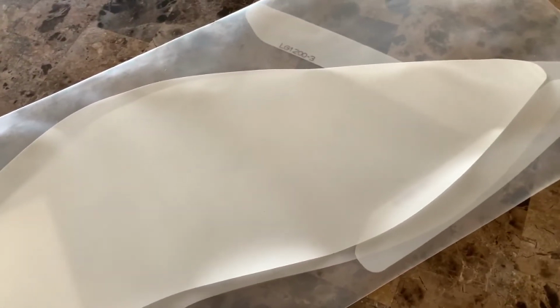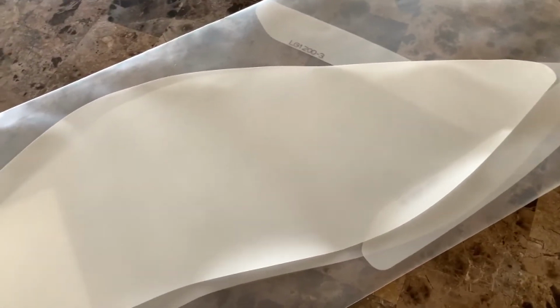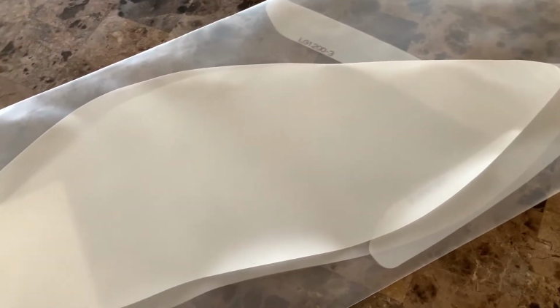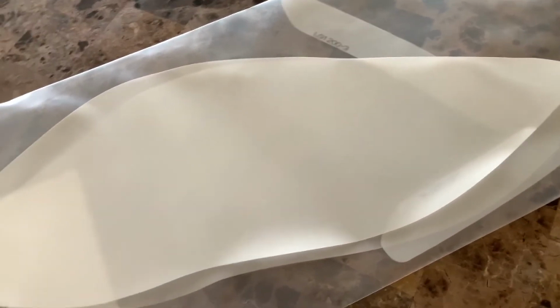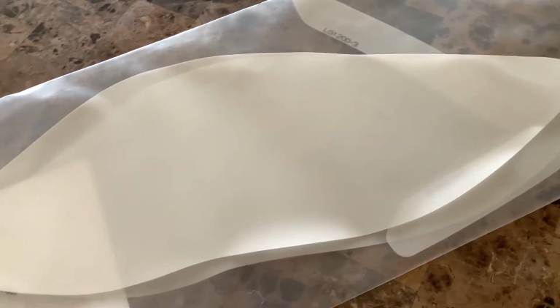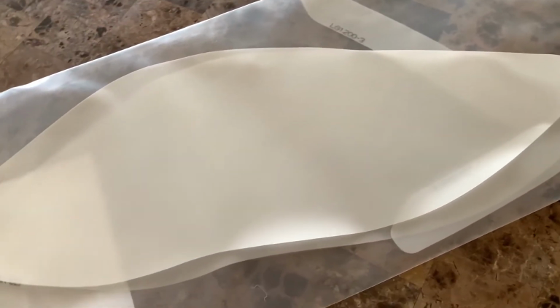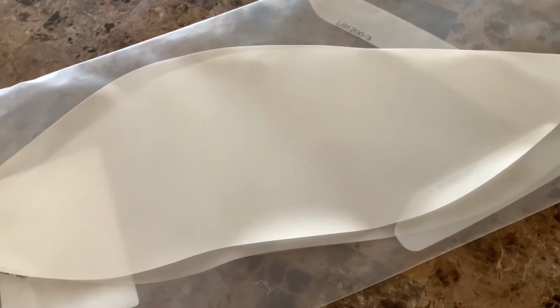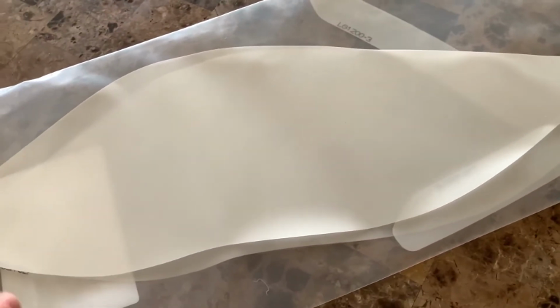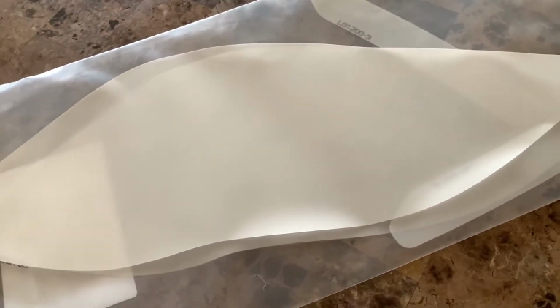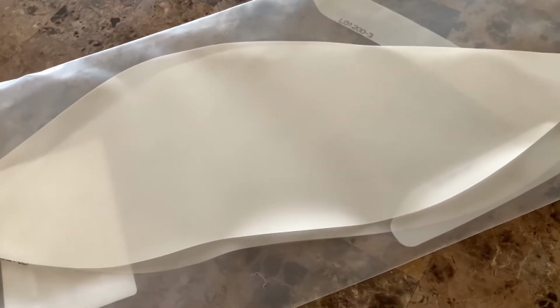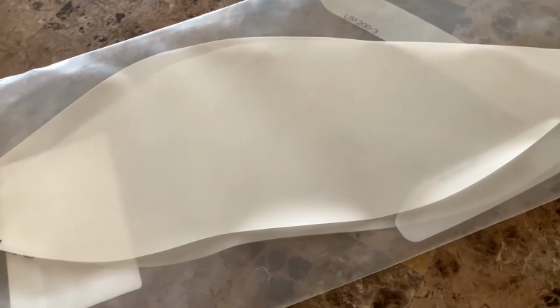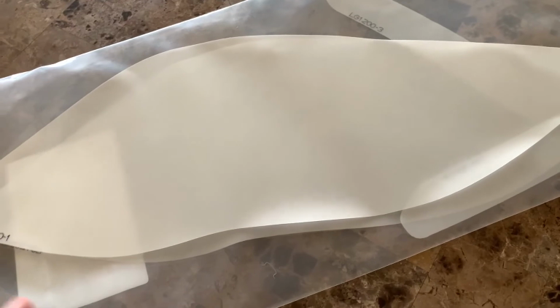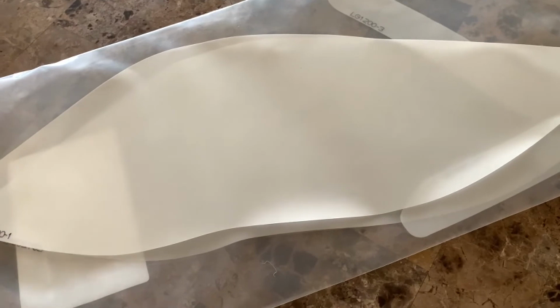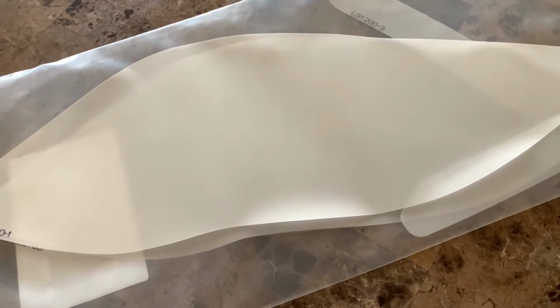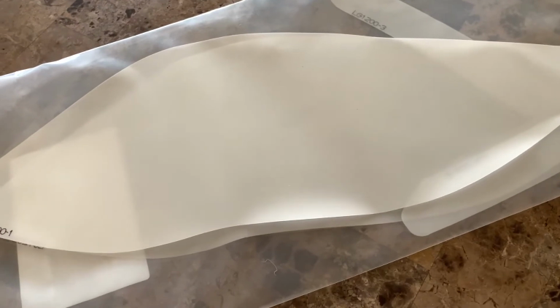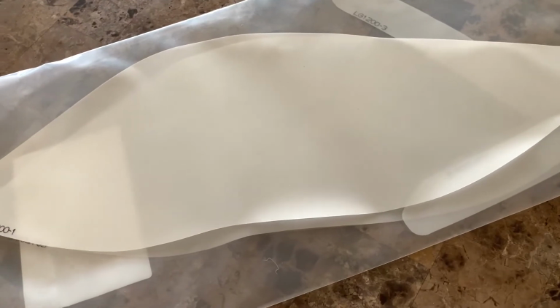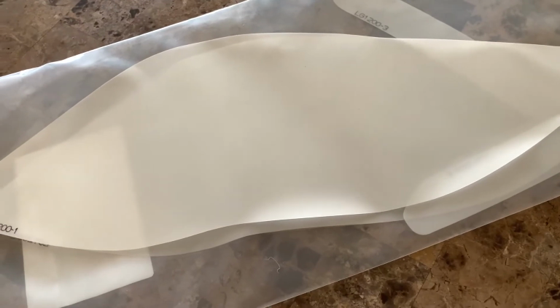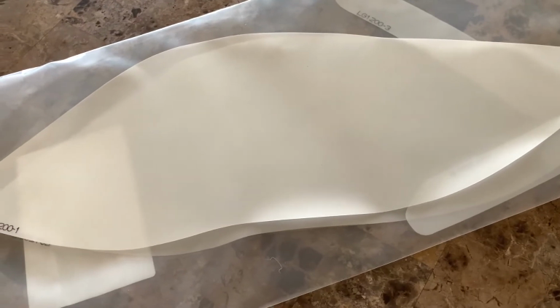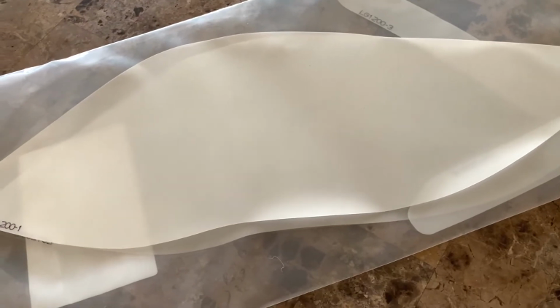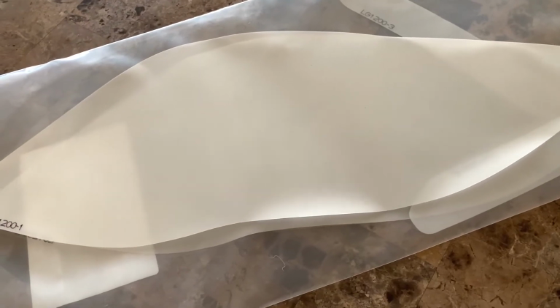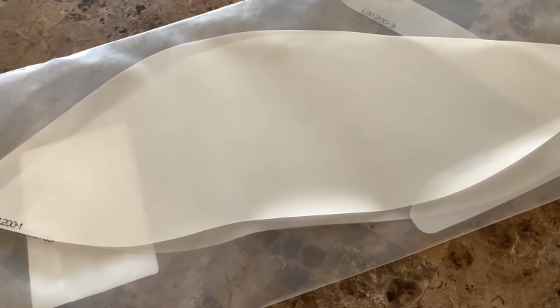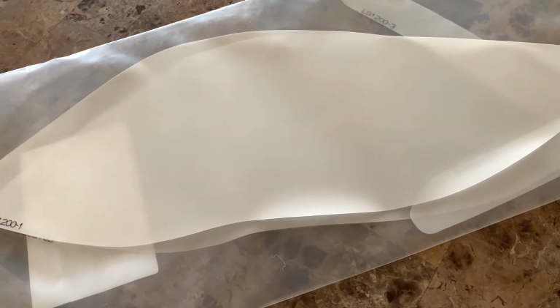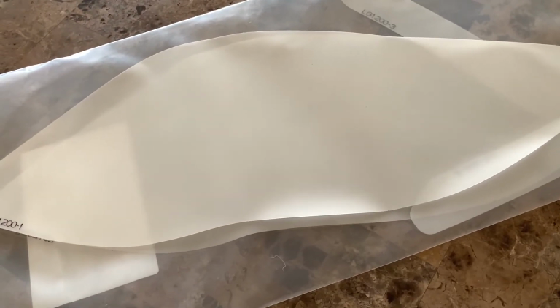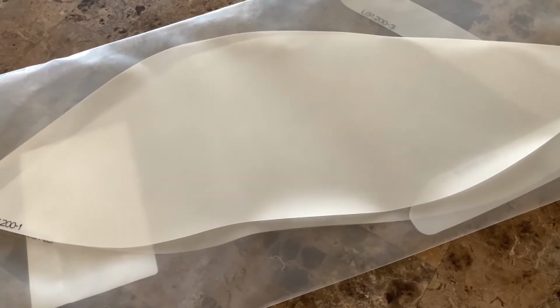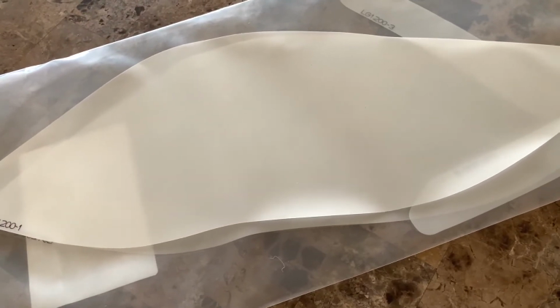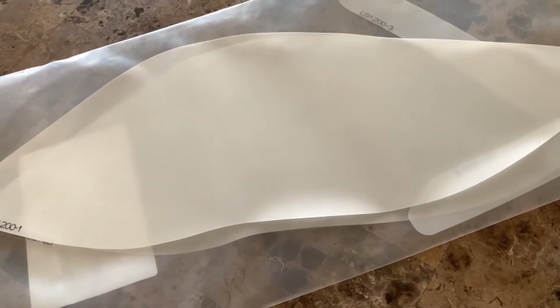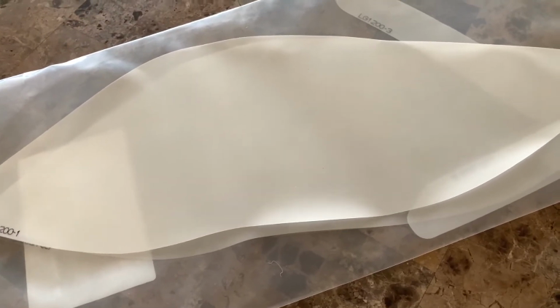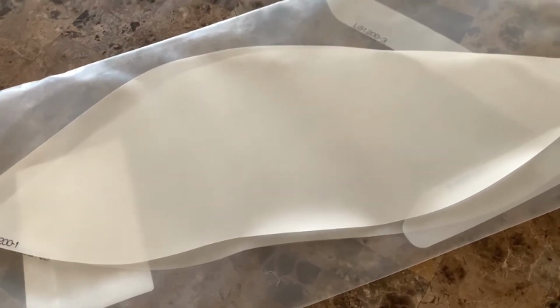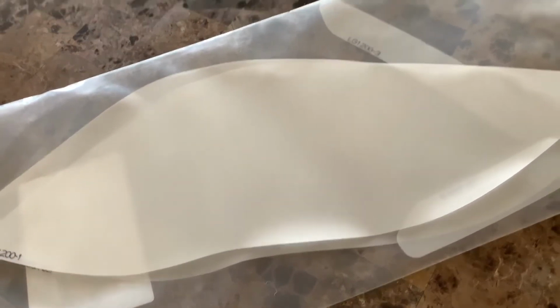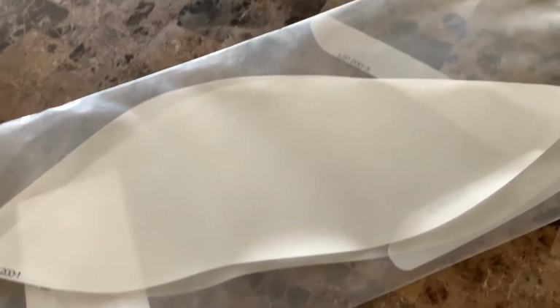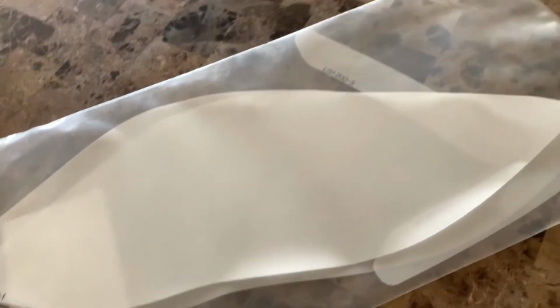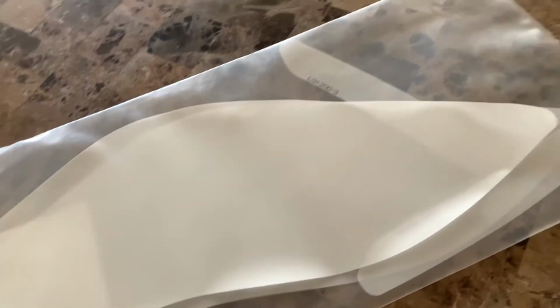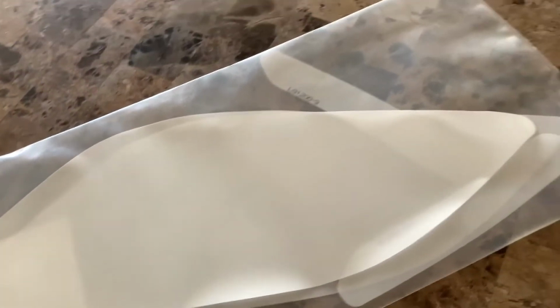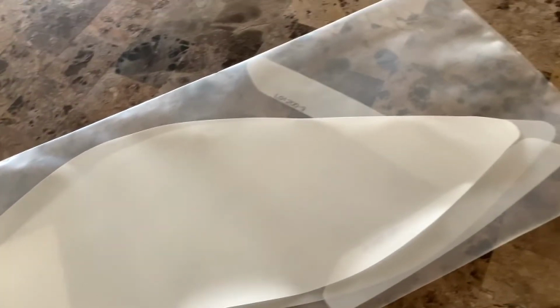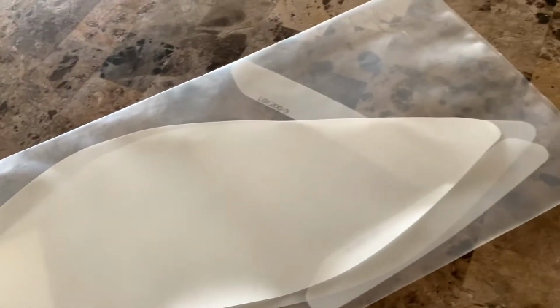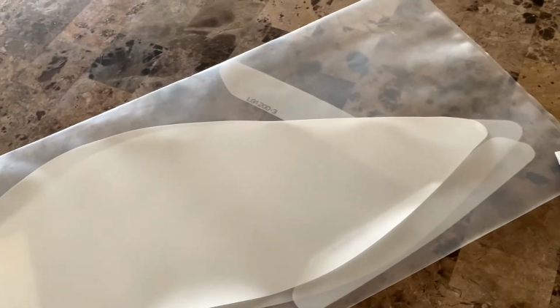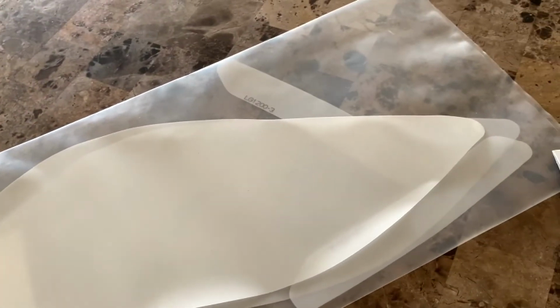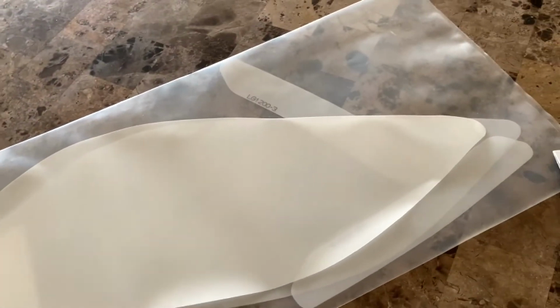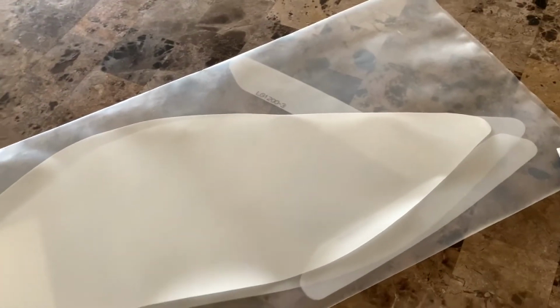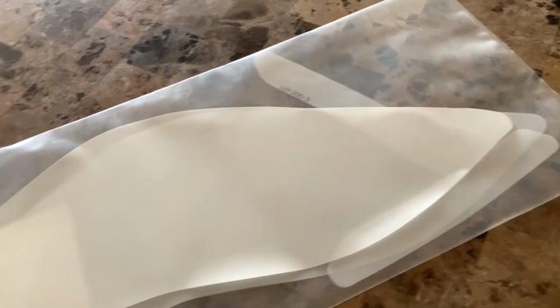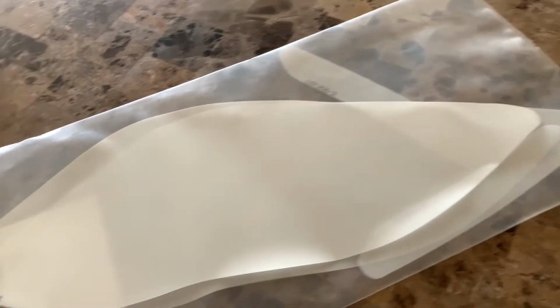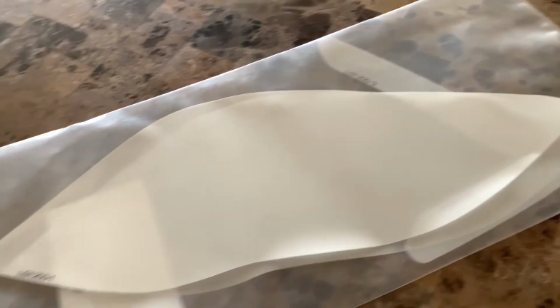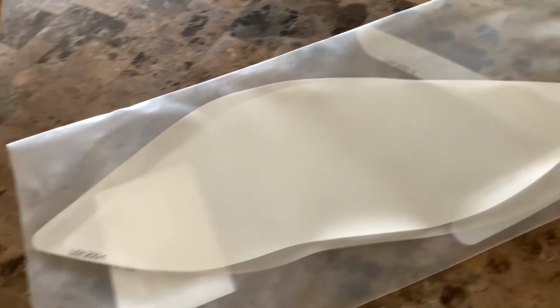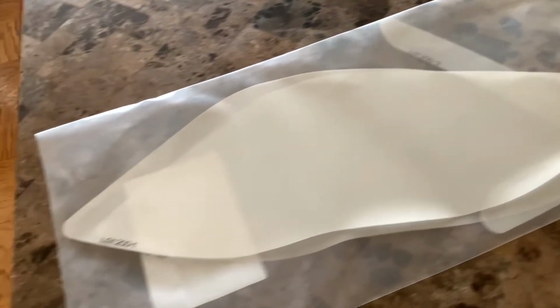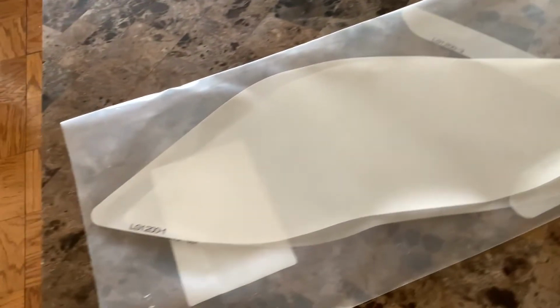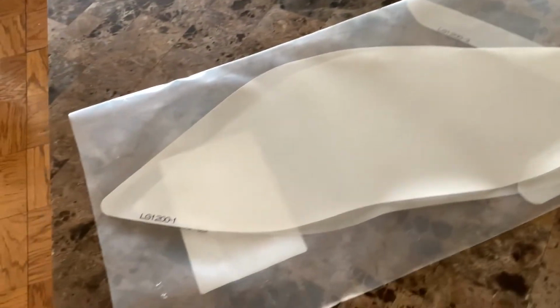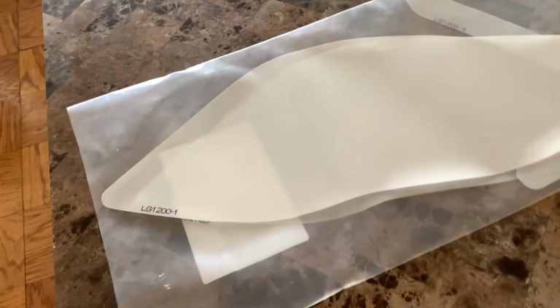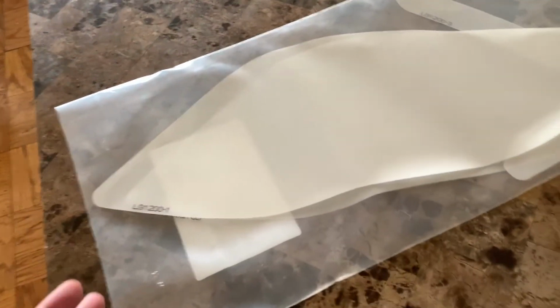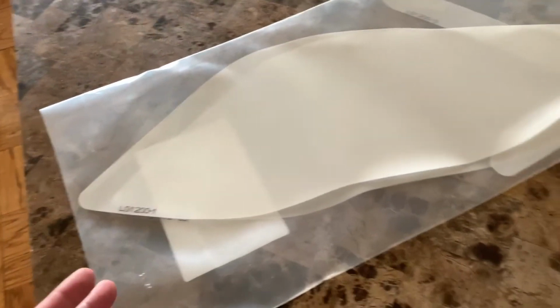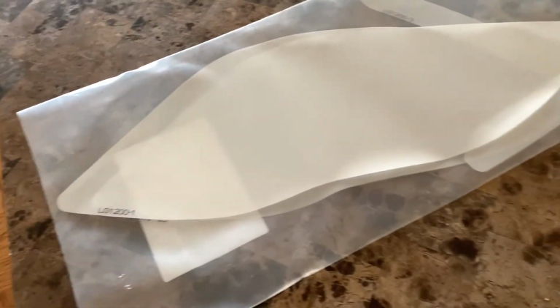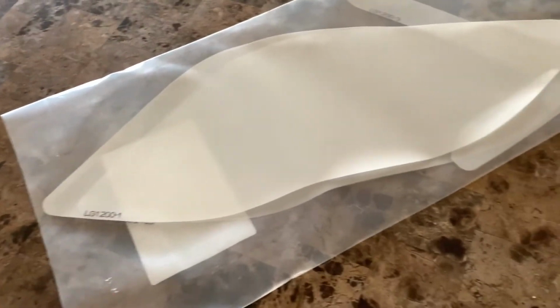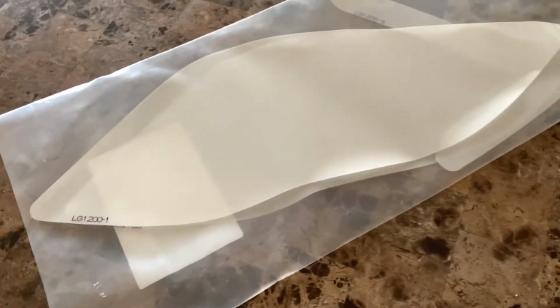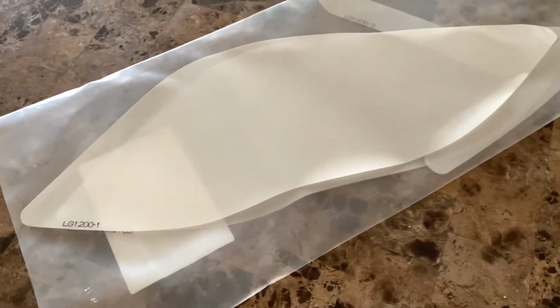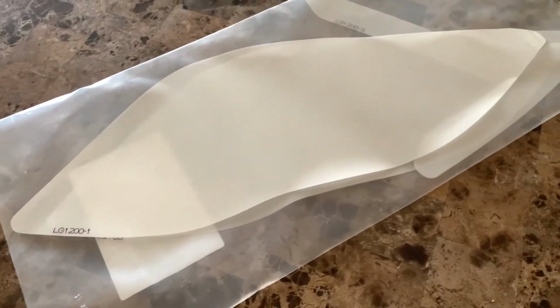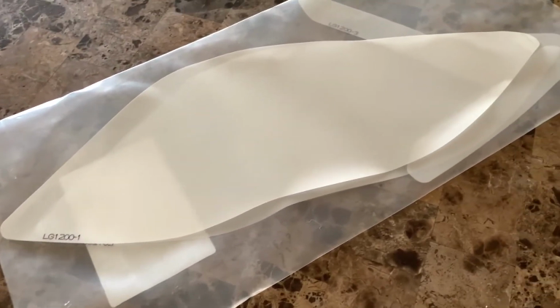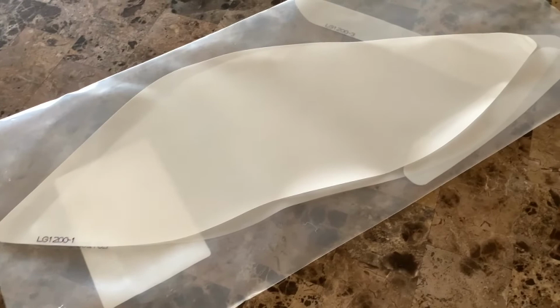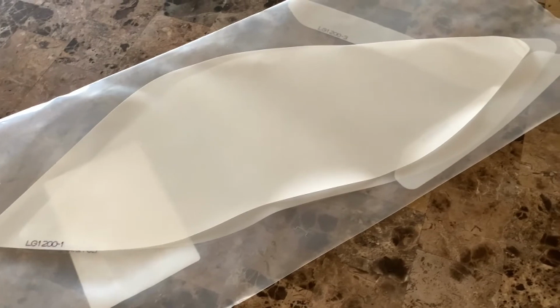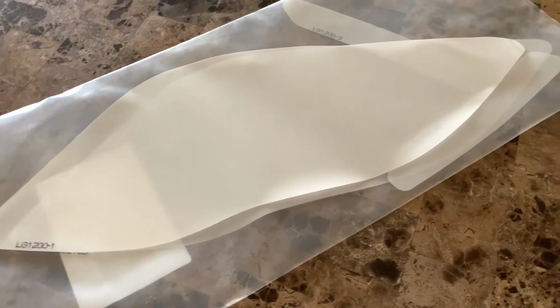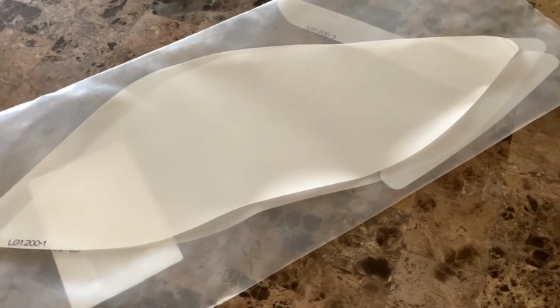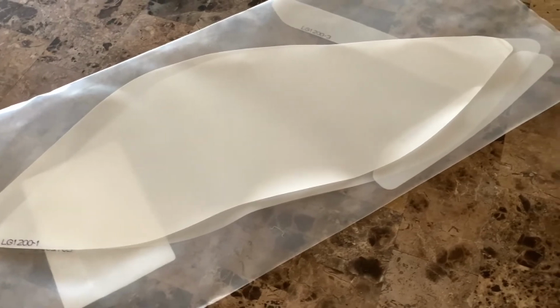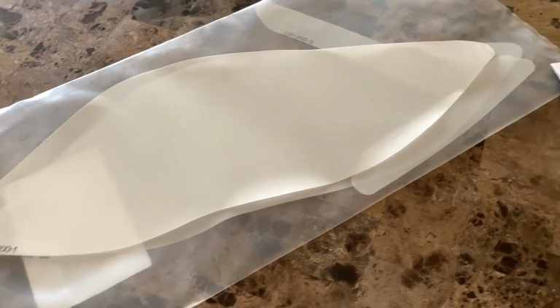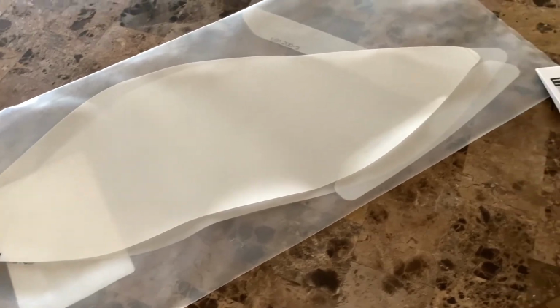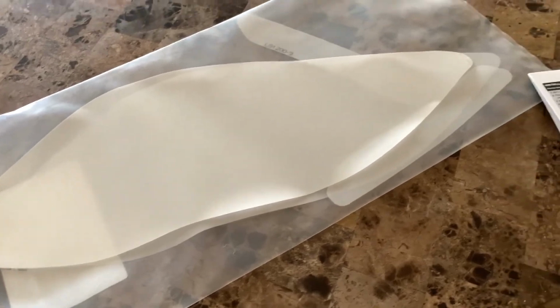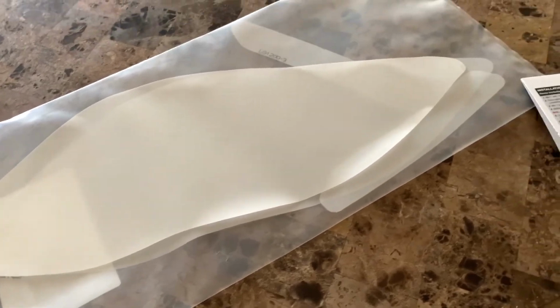Plus, you know, some protection on my lights for about a hundred dollars — this kit was like sixty dollars. I don't want to rag on you, WeatherTech.